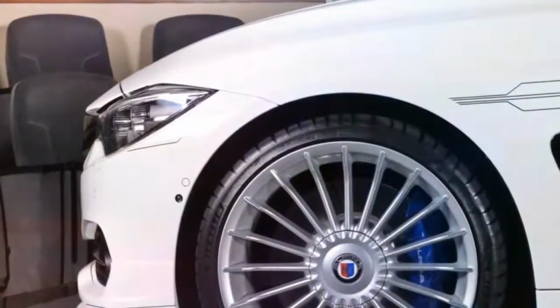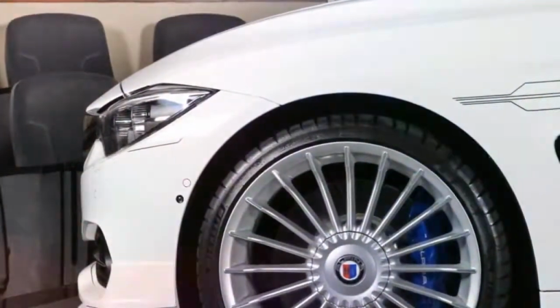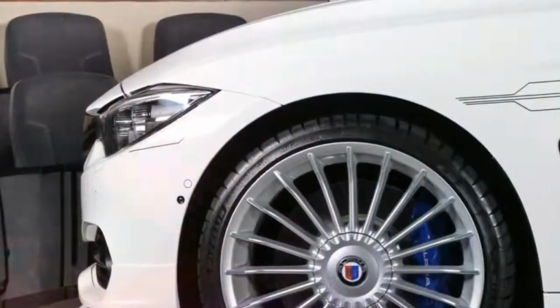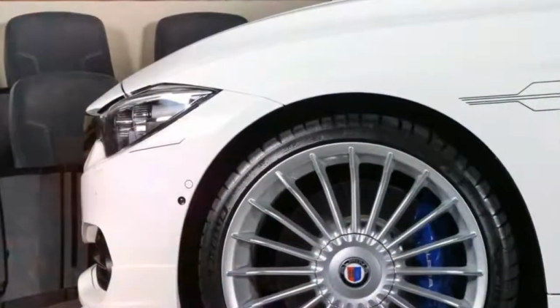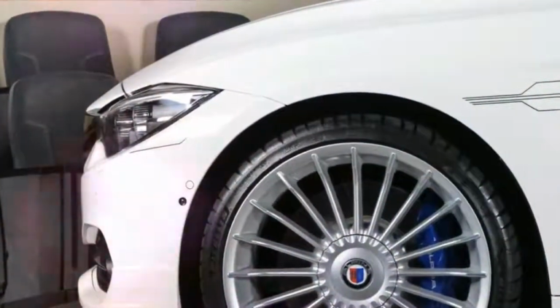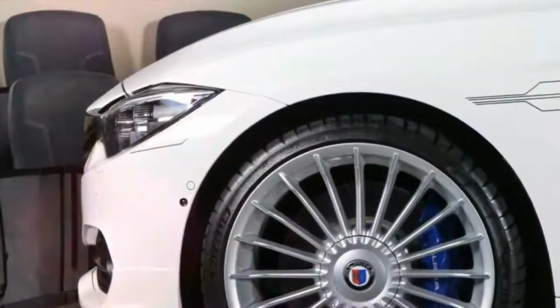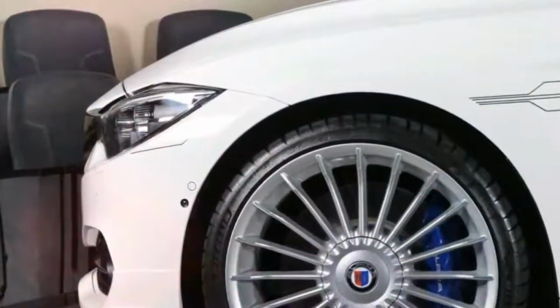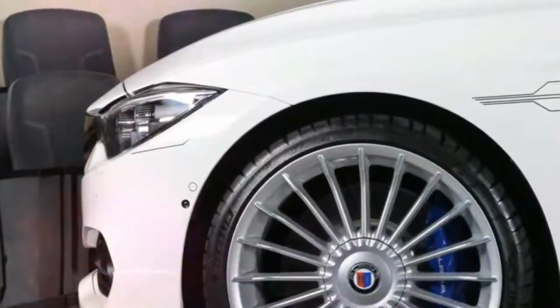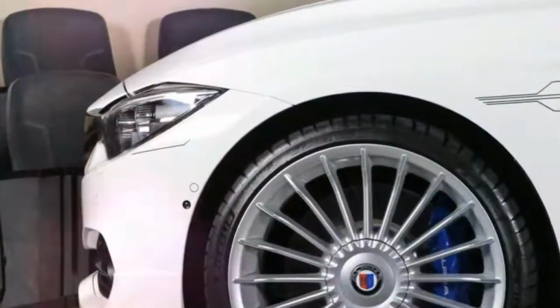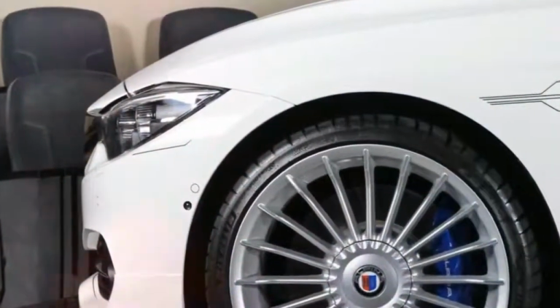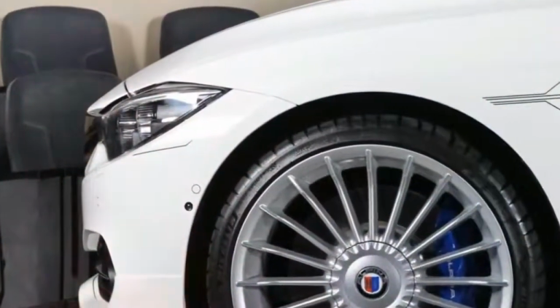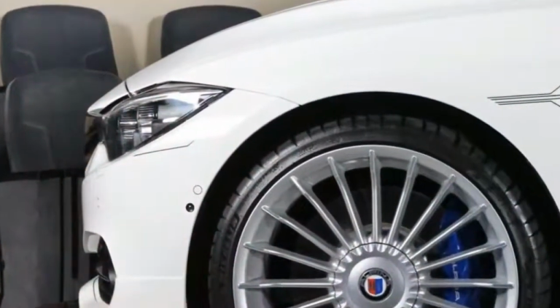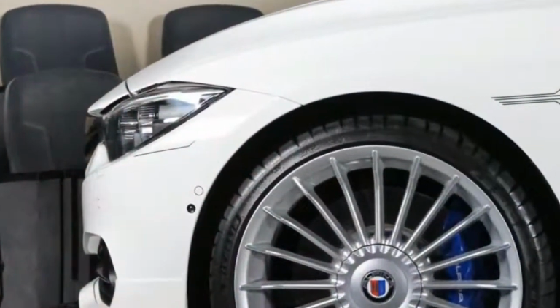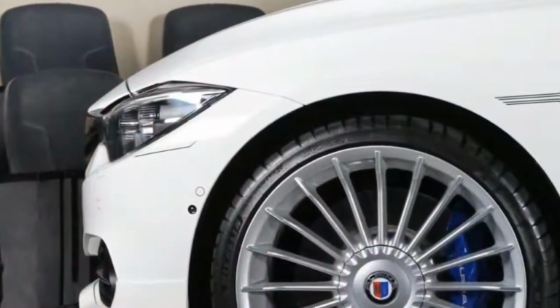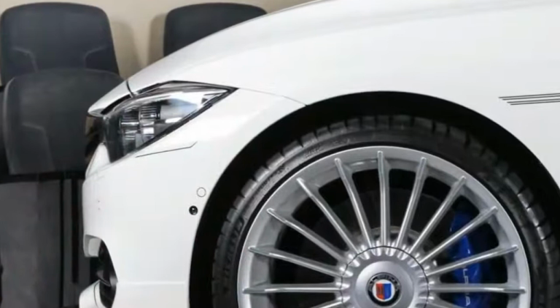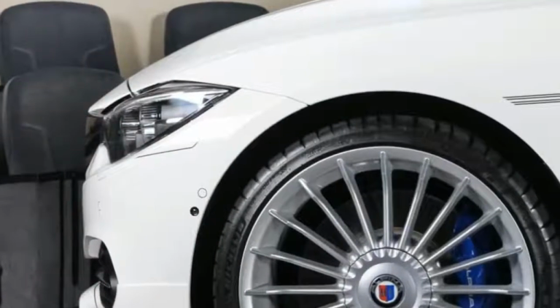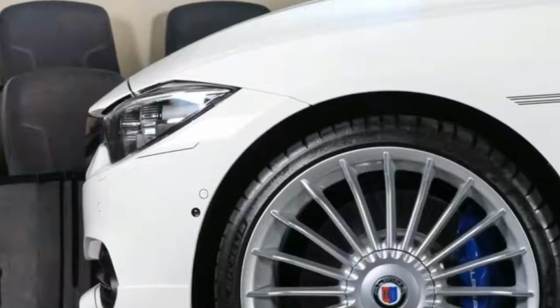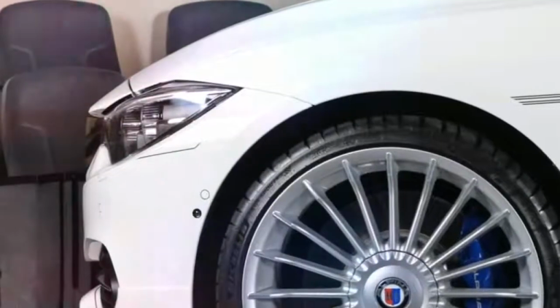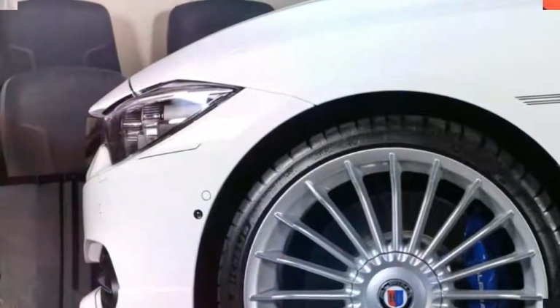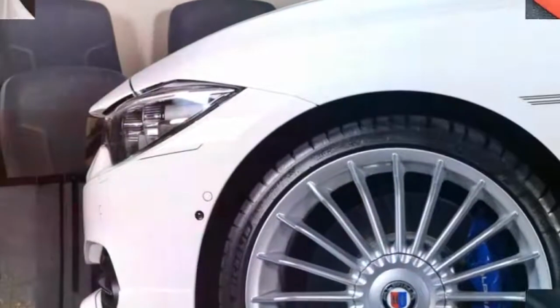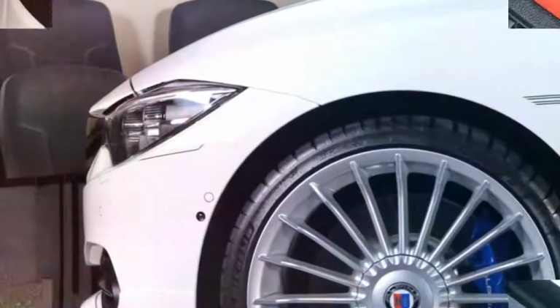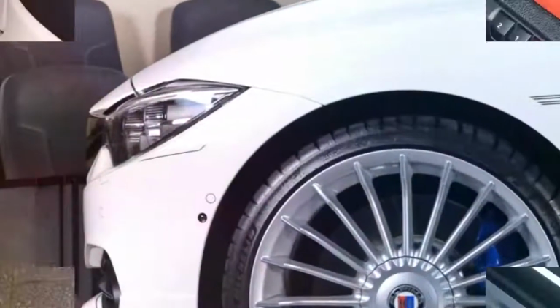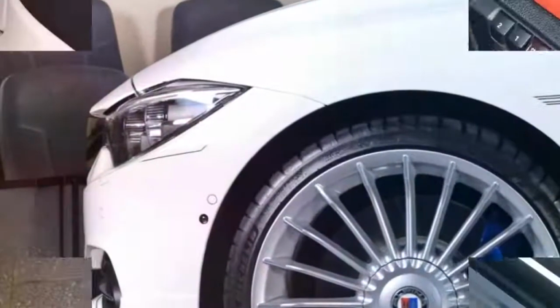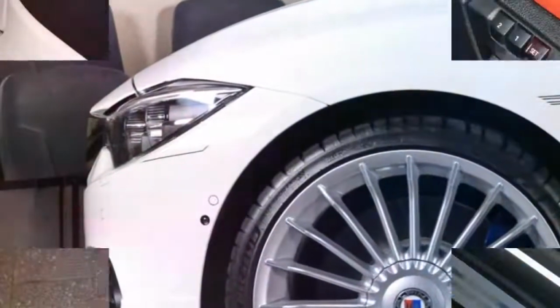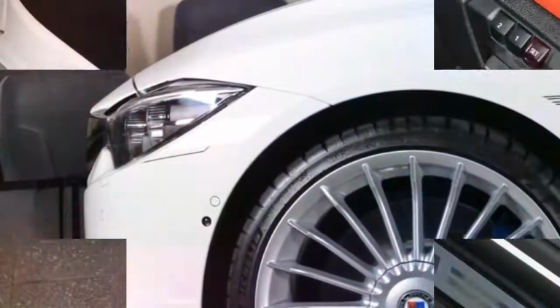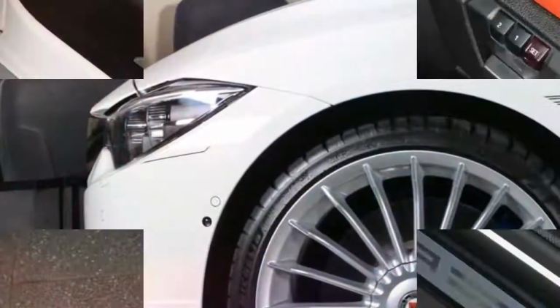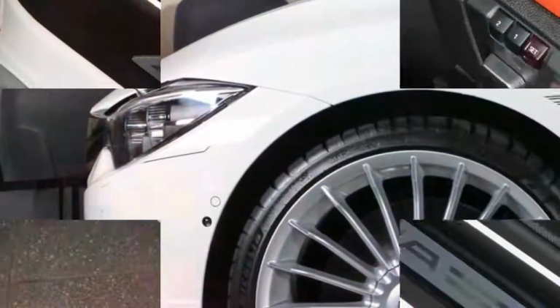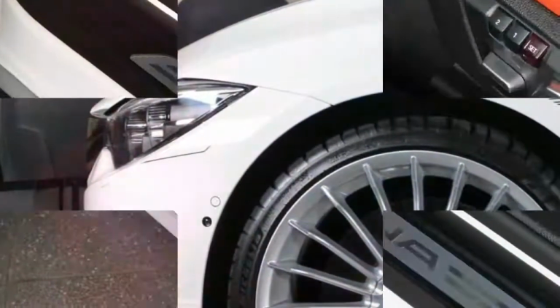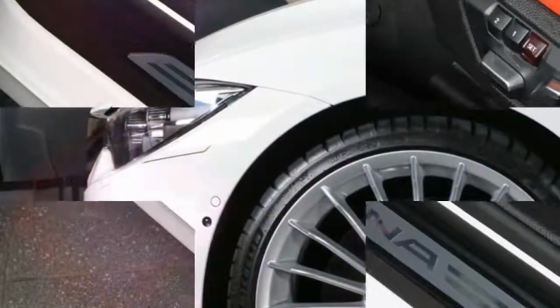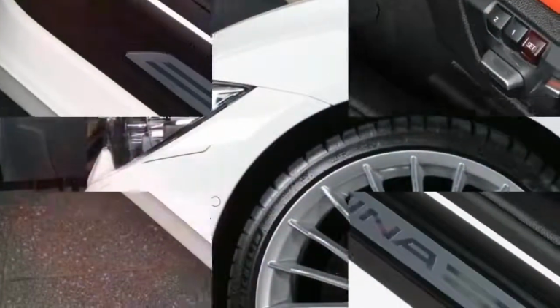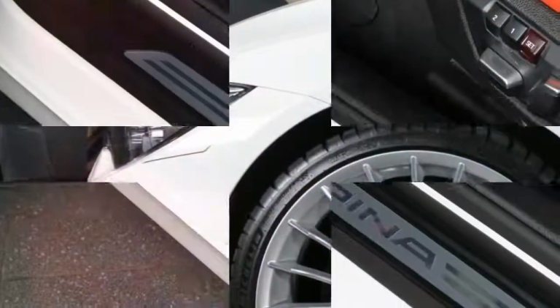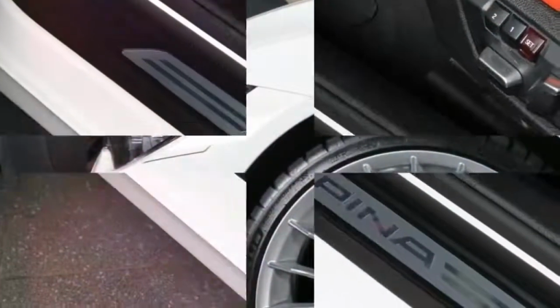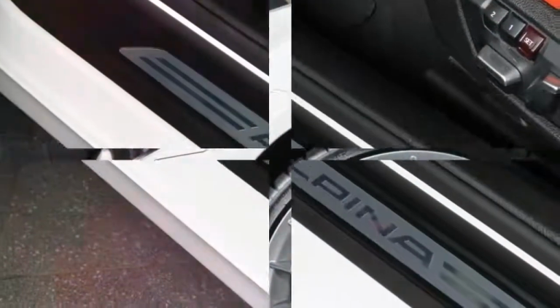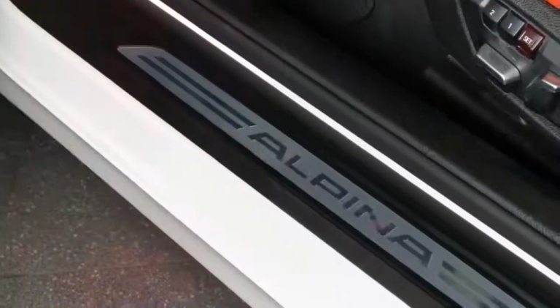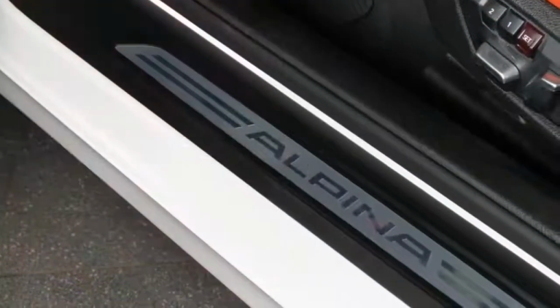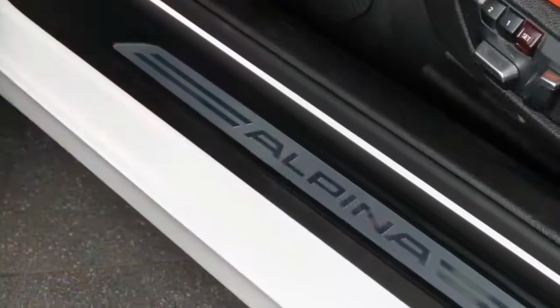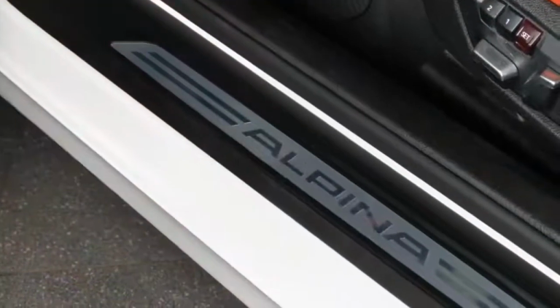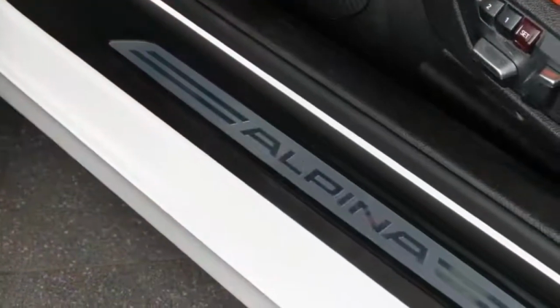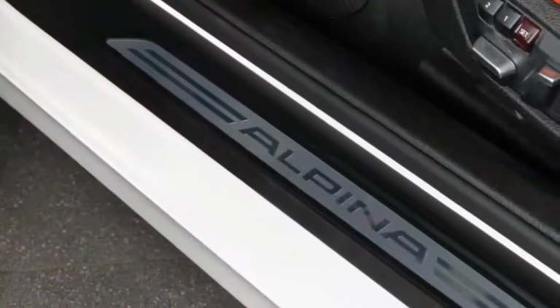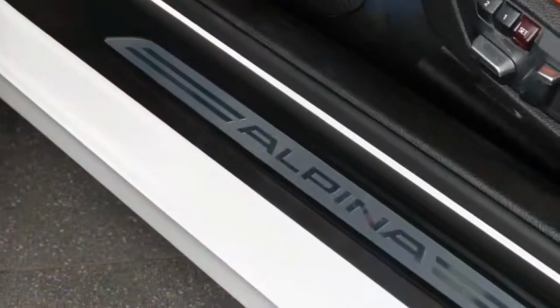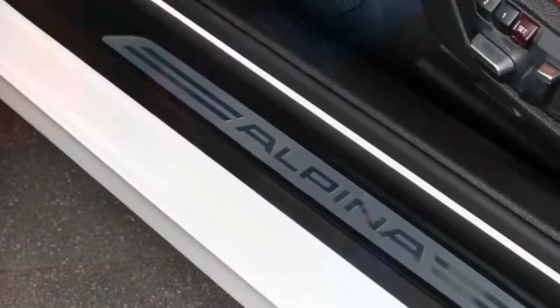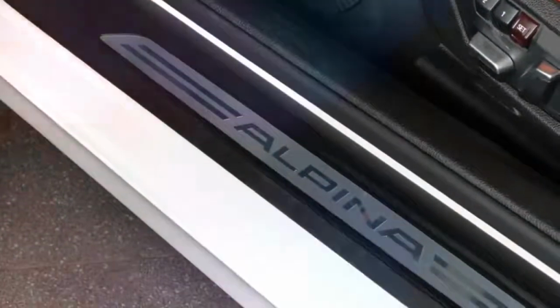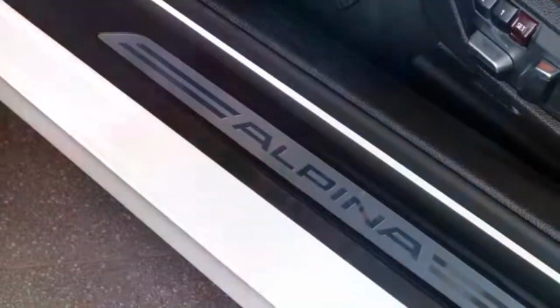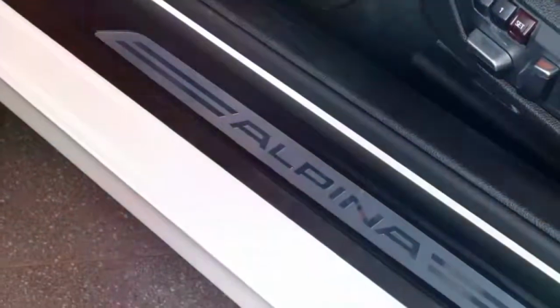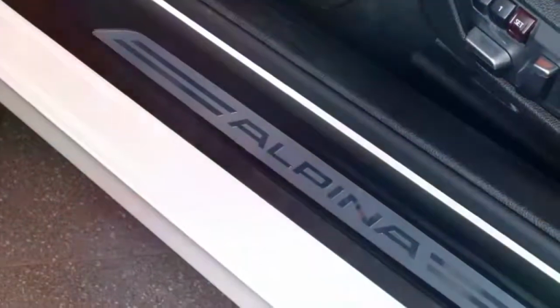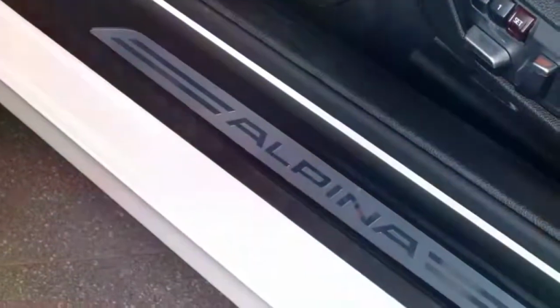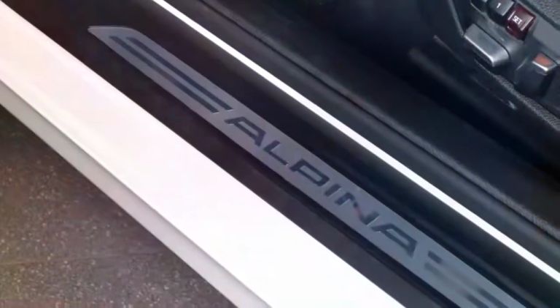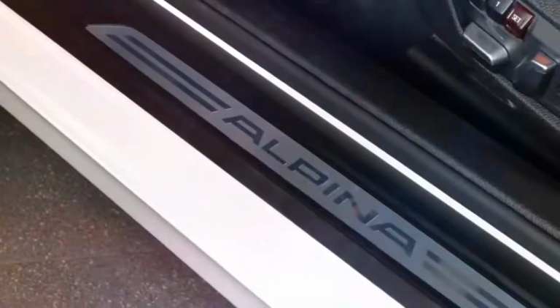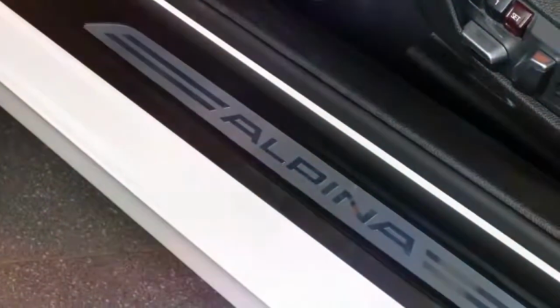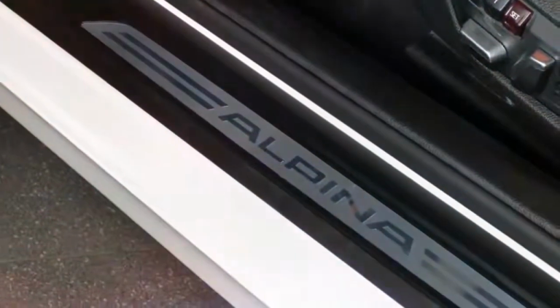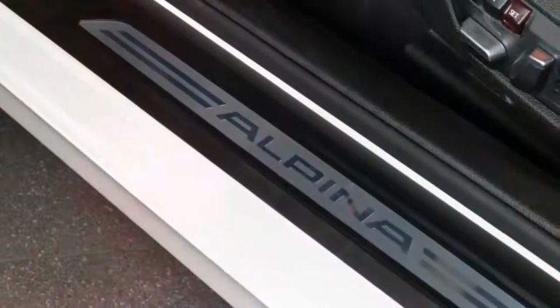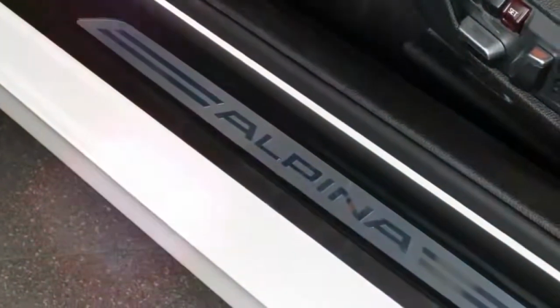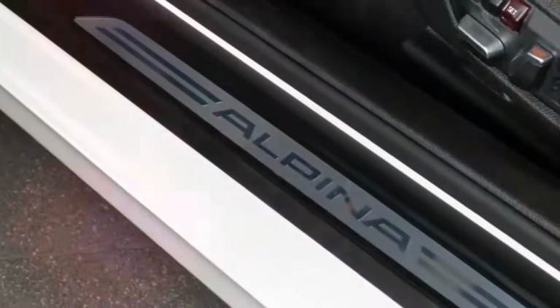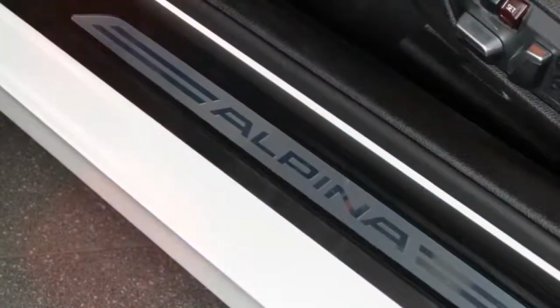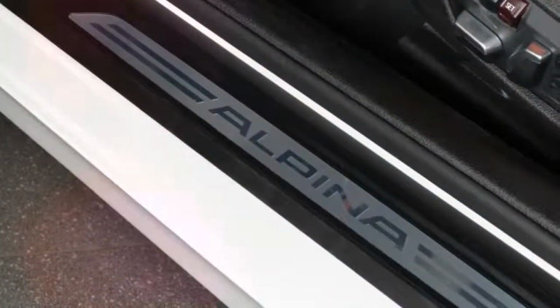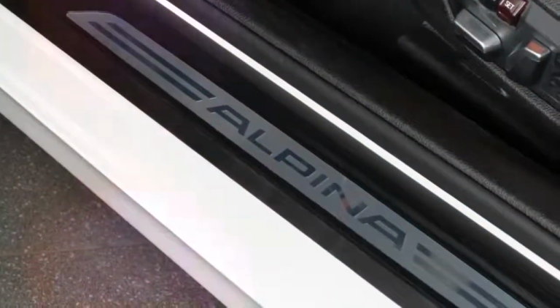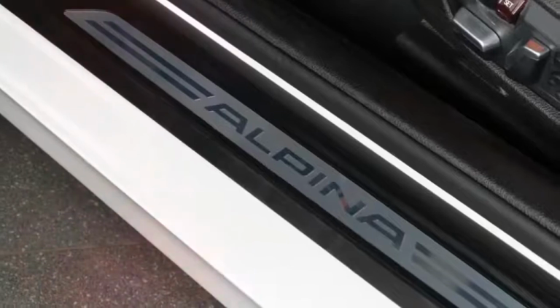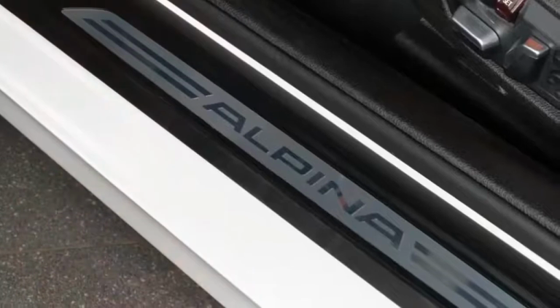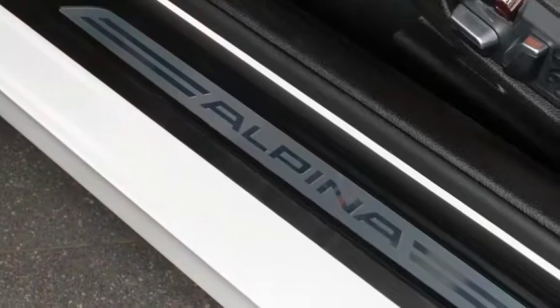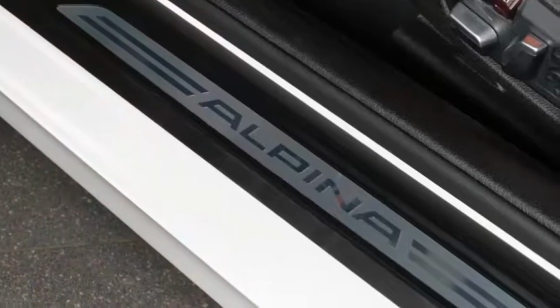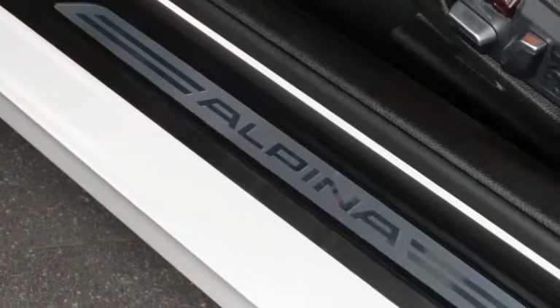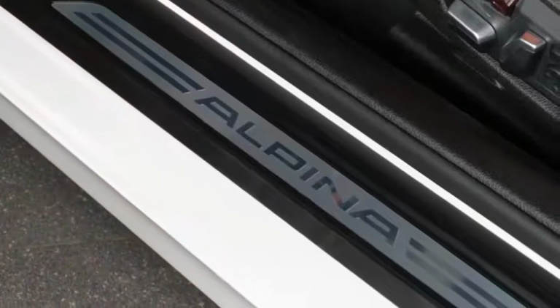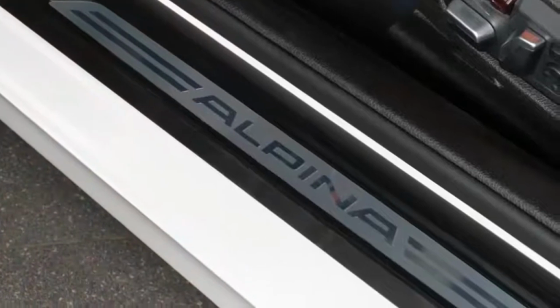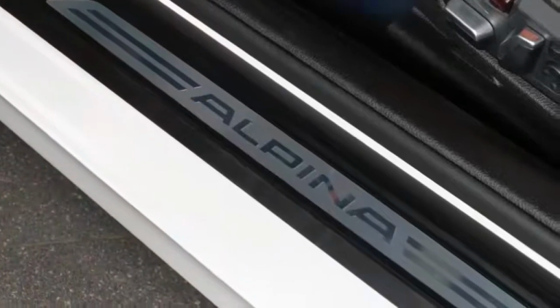Other mods include the adaptive Alpina sport suspension and the revamped 8-speed automatic transmission with Alpina Switchtronic tech.